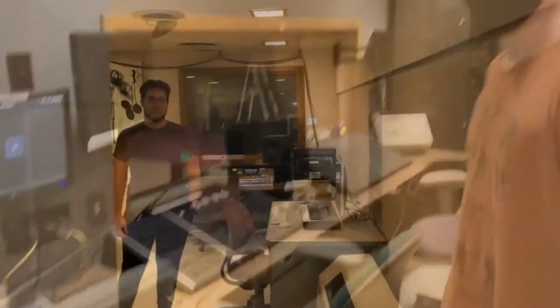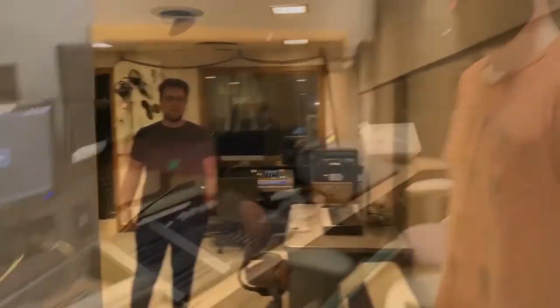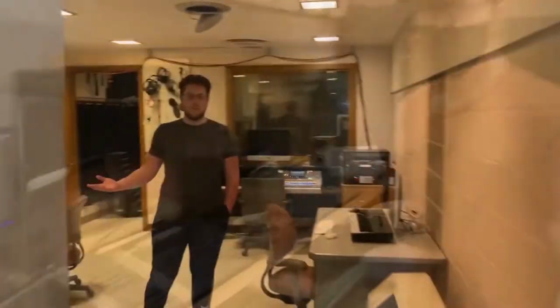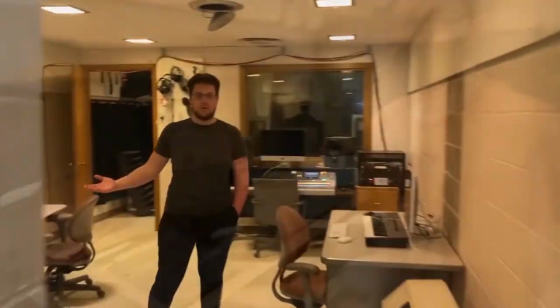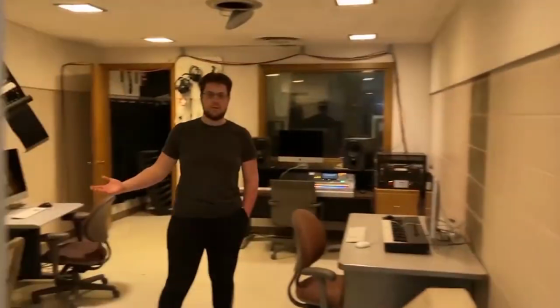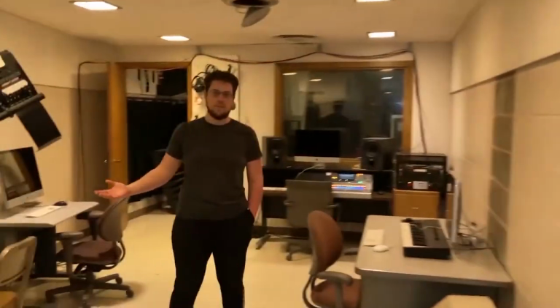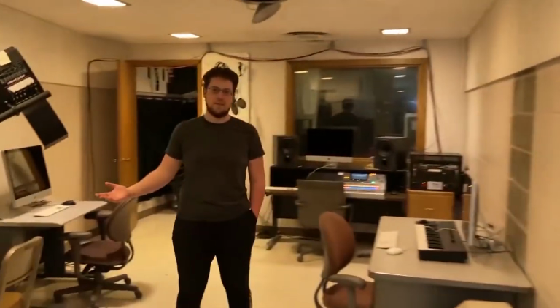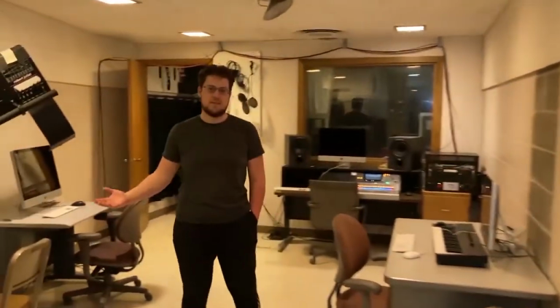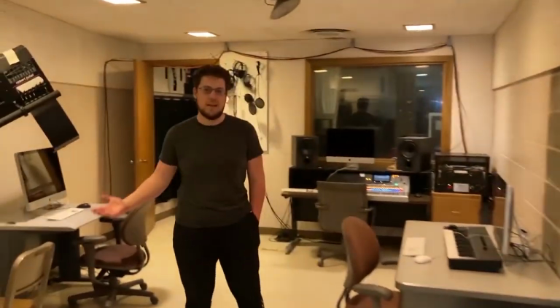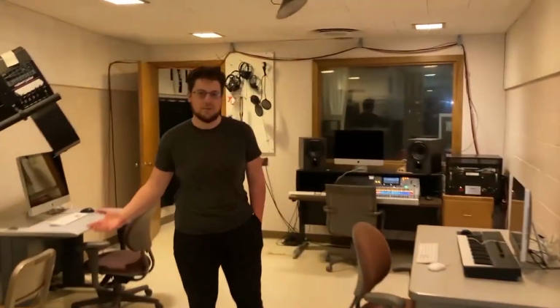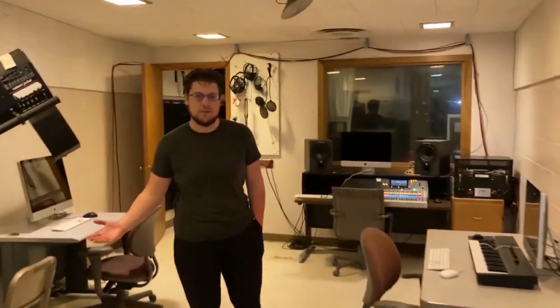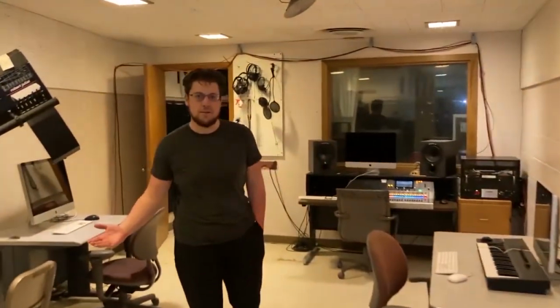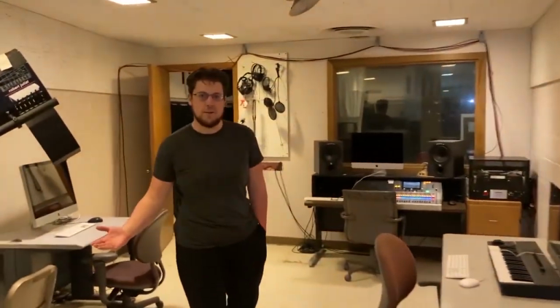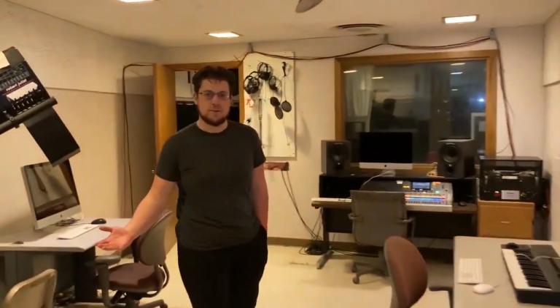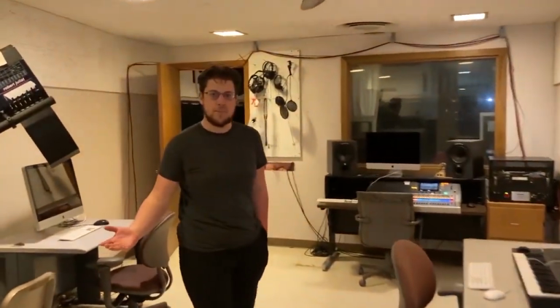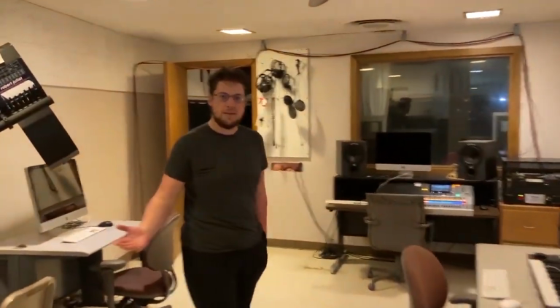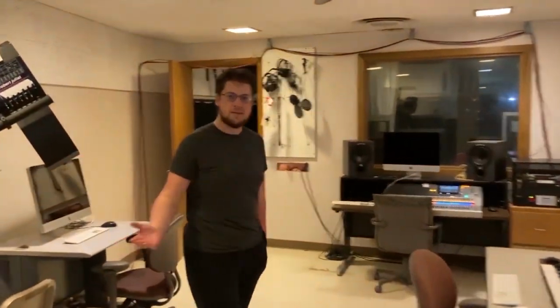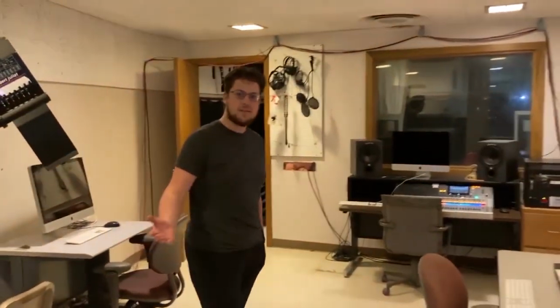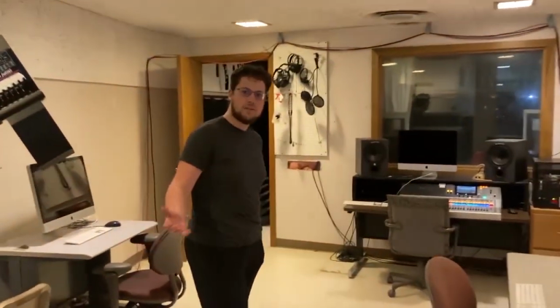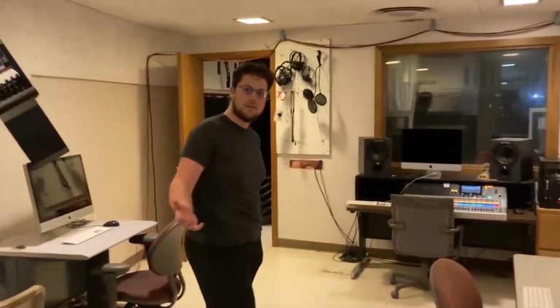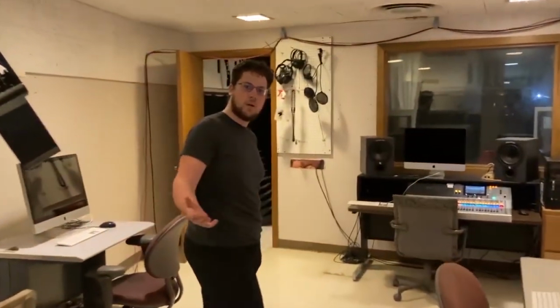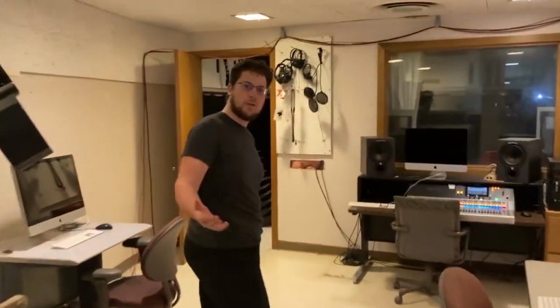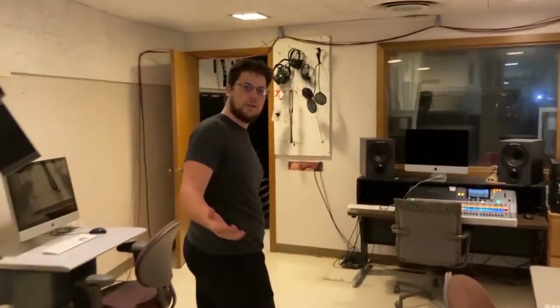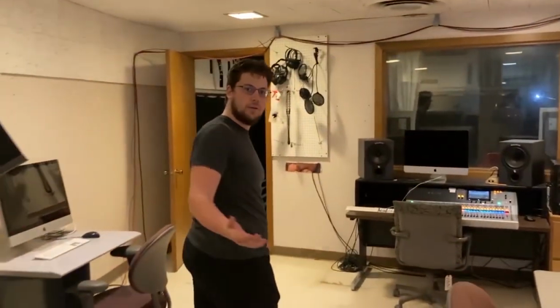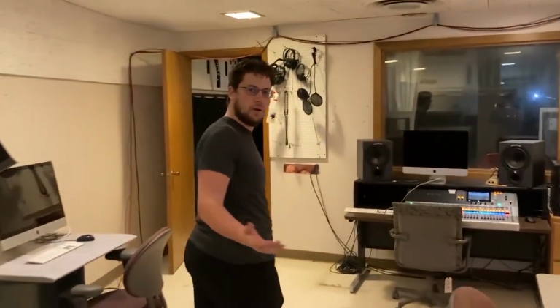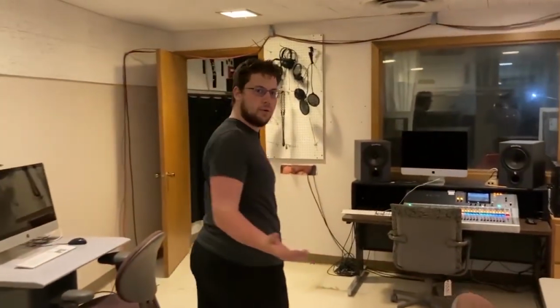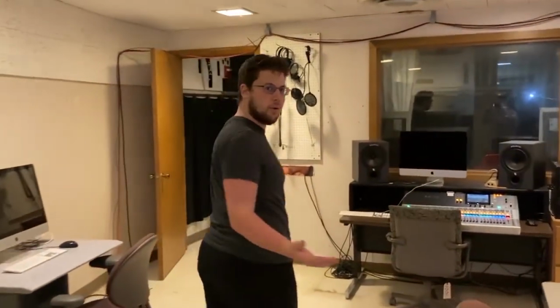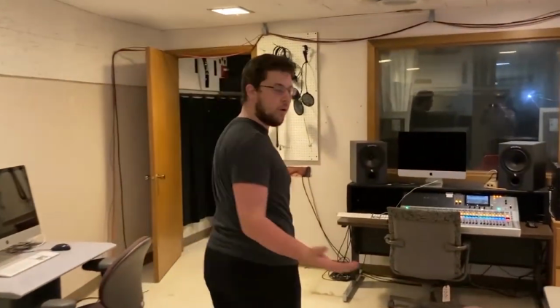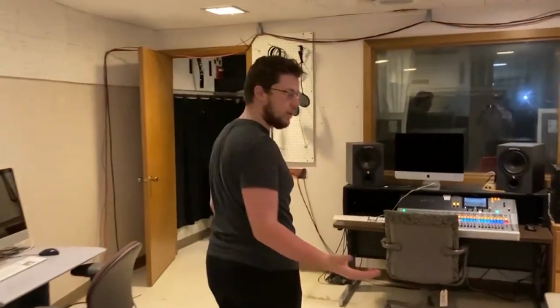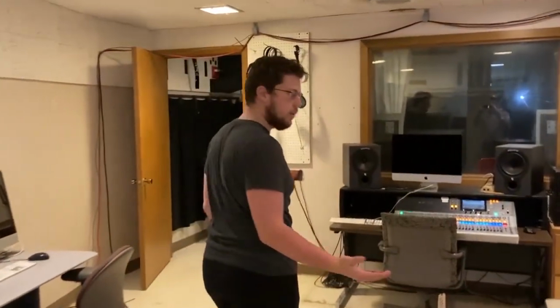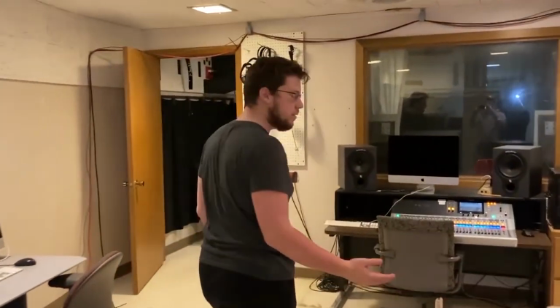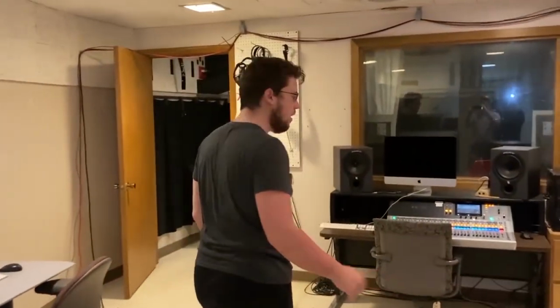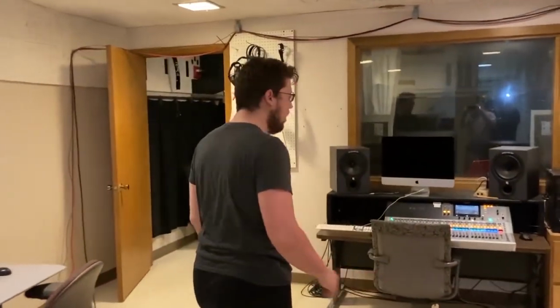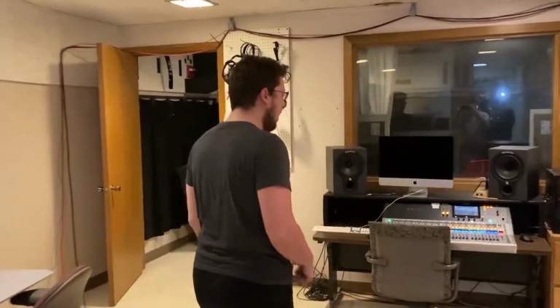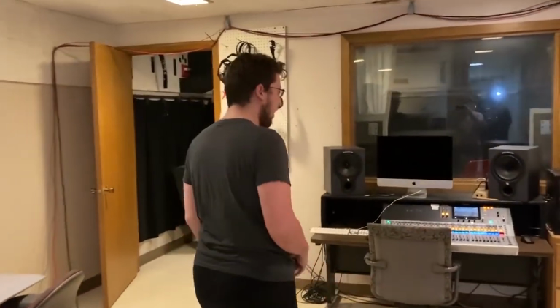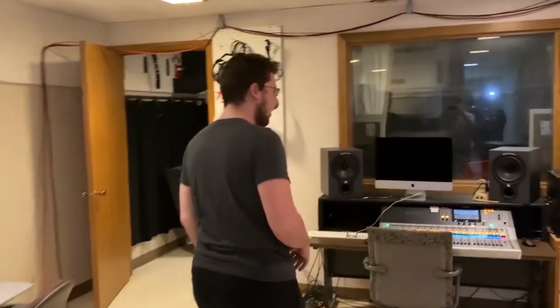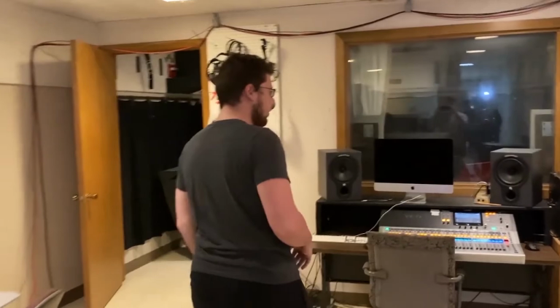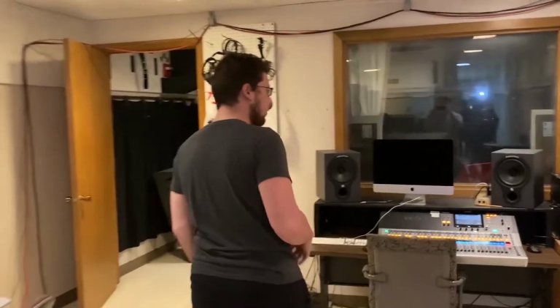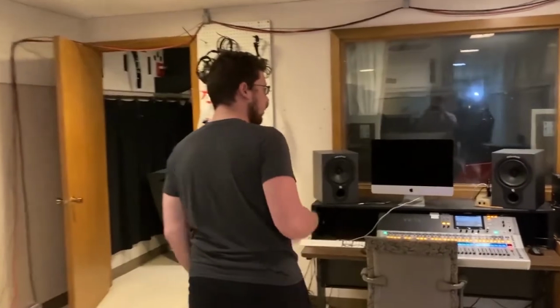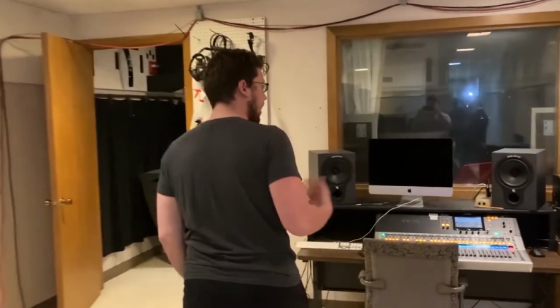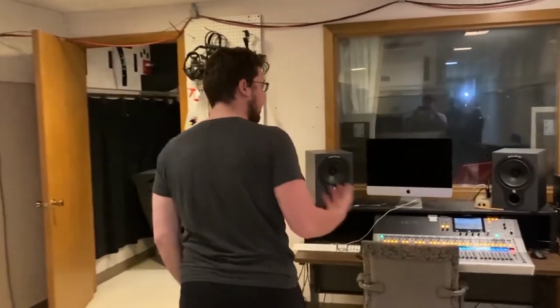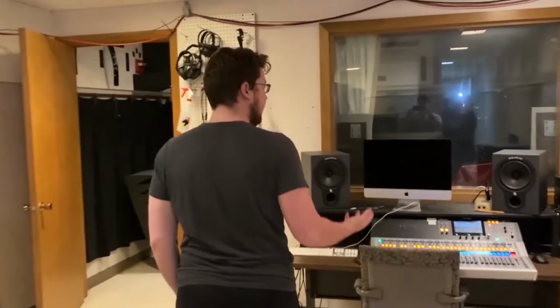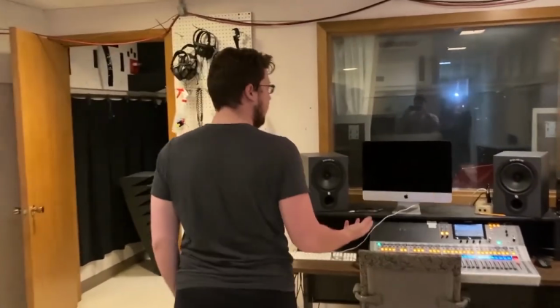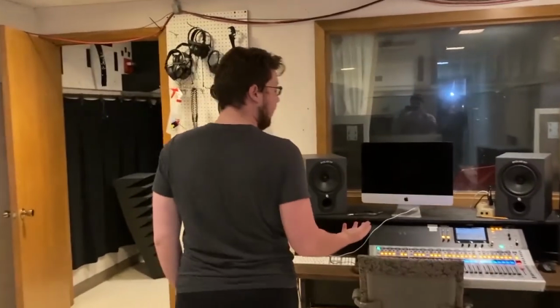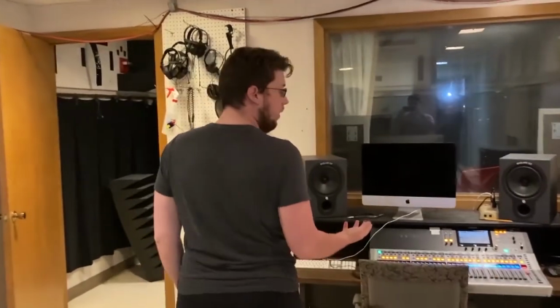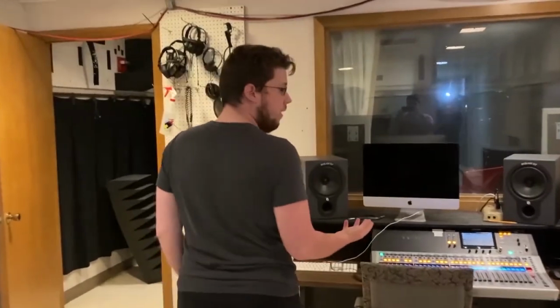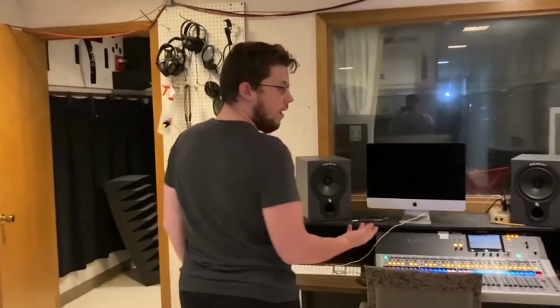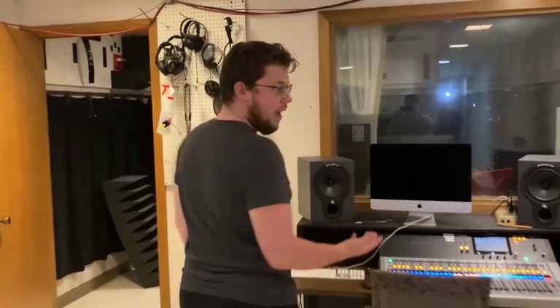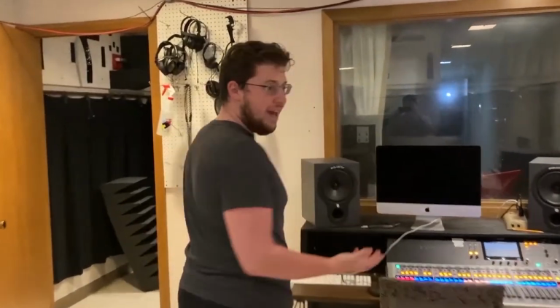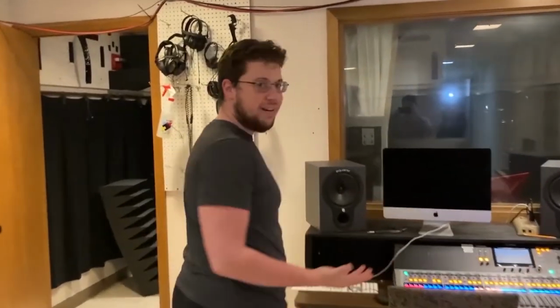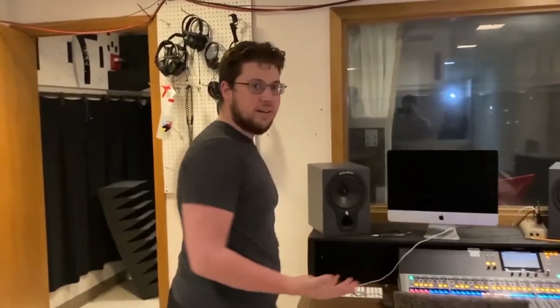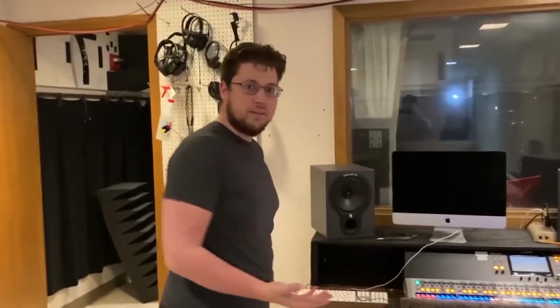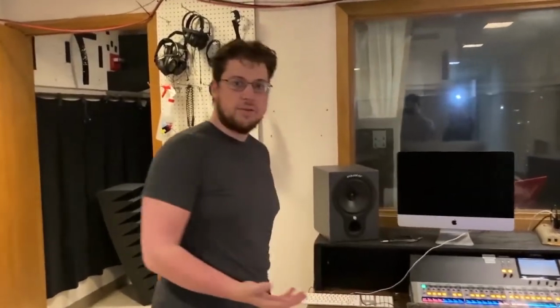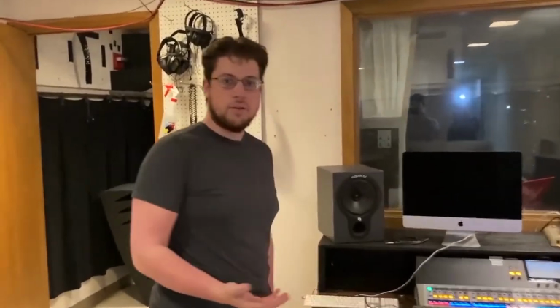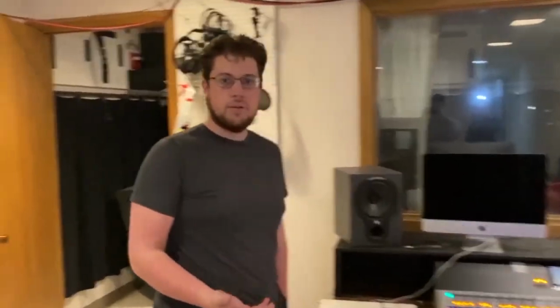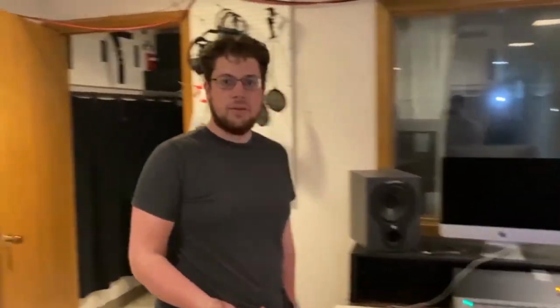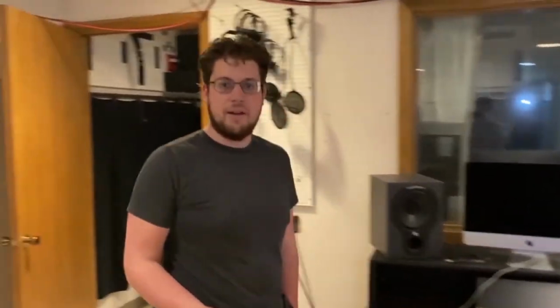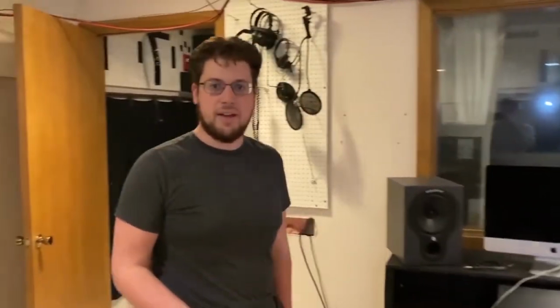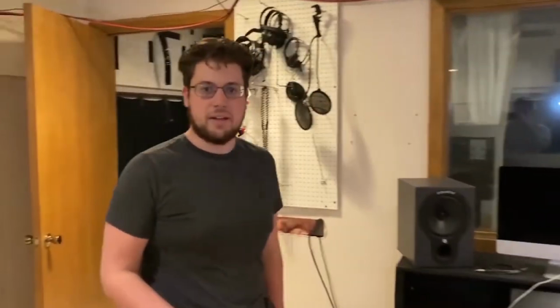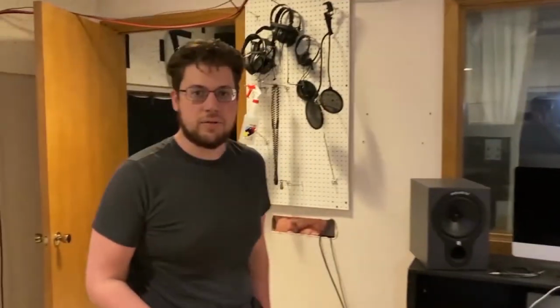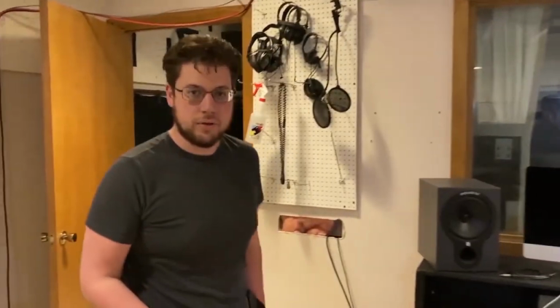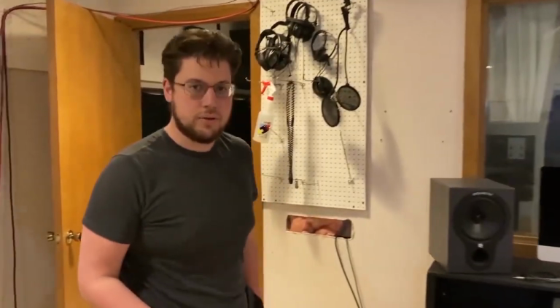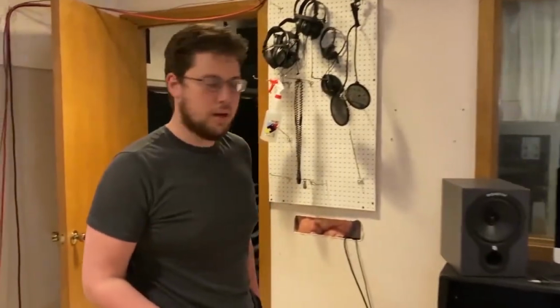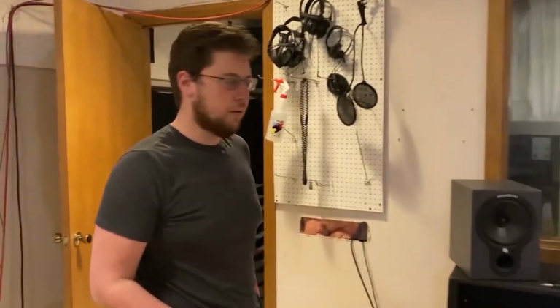Welcome to the sound studio space. This is where we do our recordings and do a lot of the editing for effects for shows.